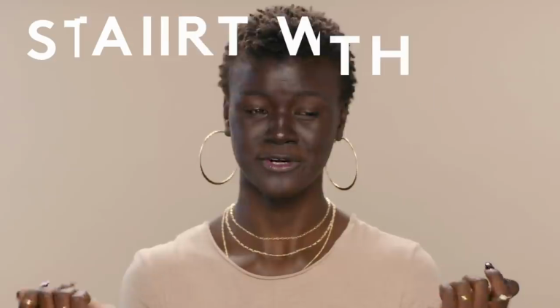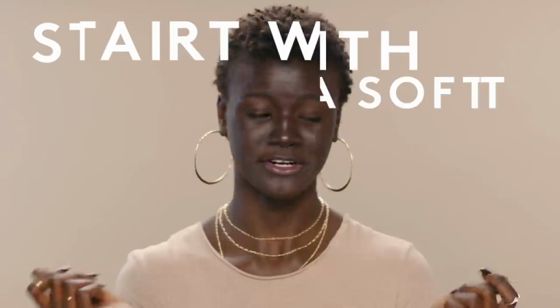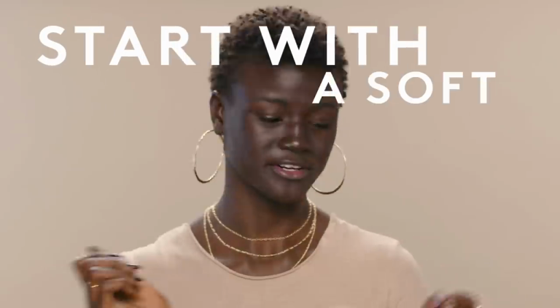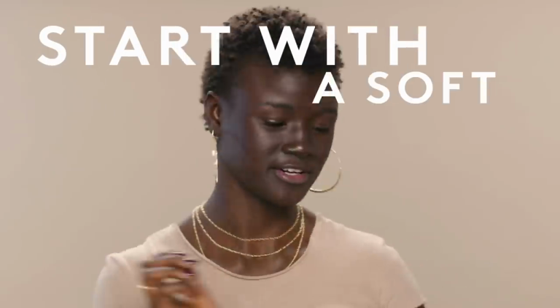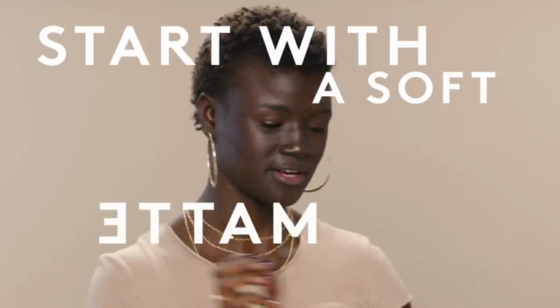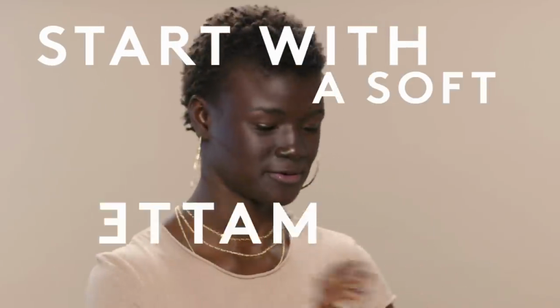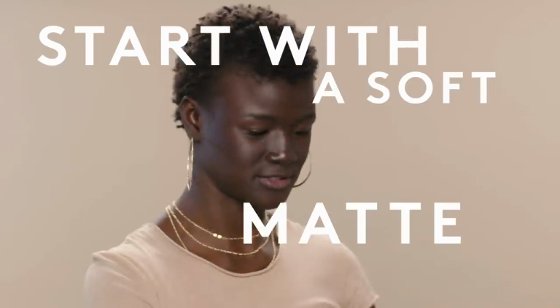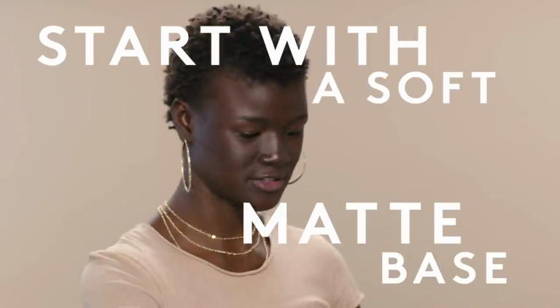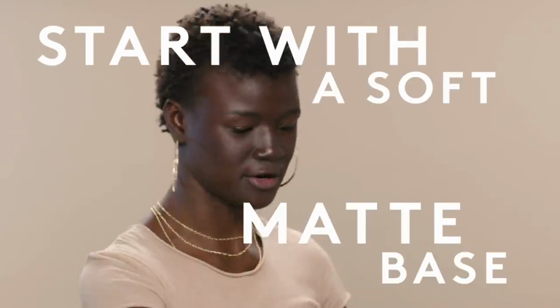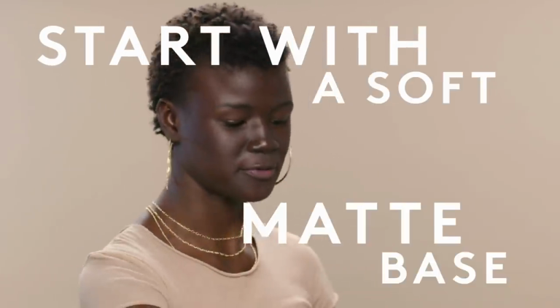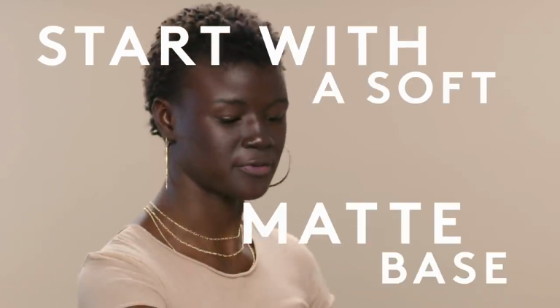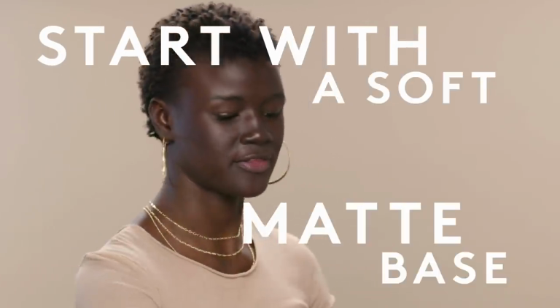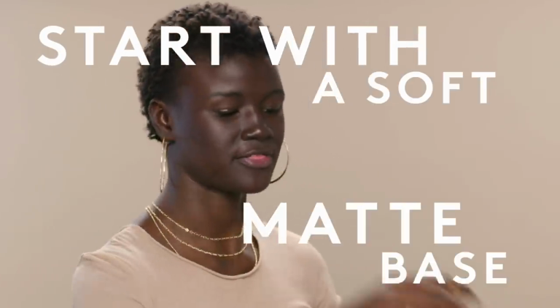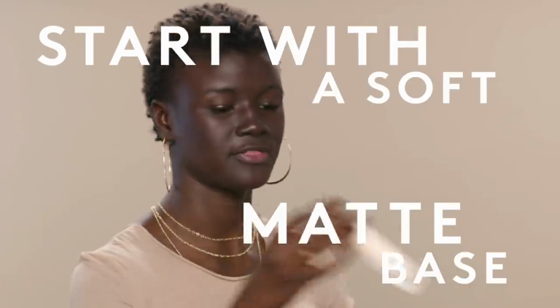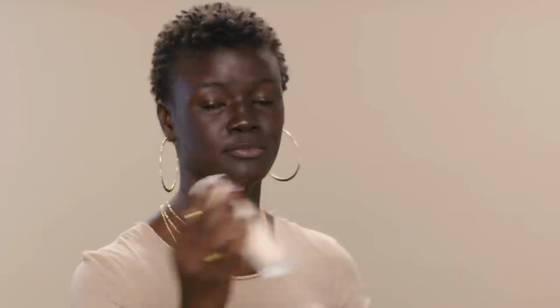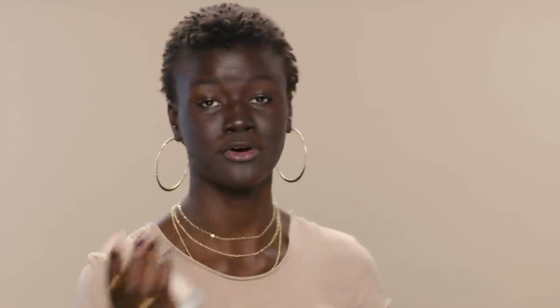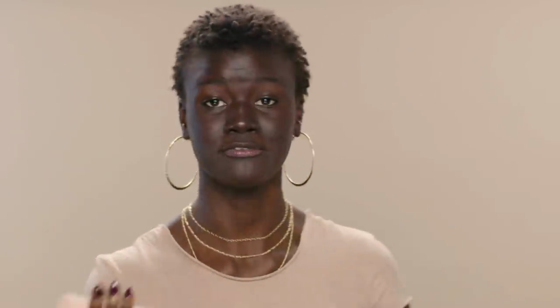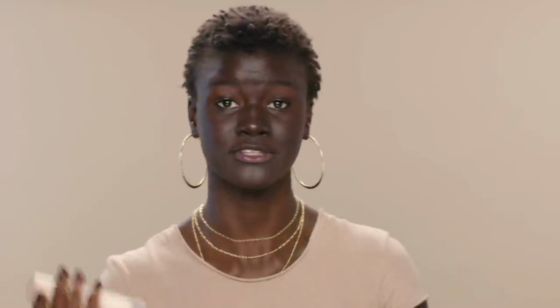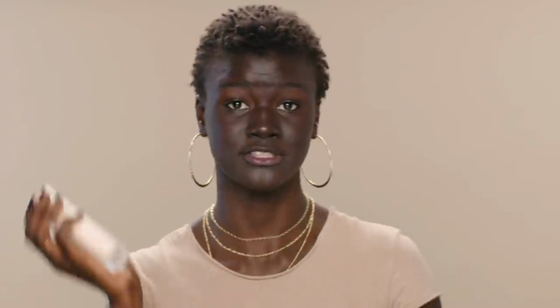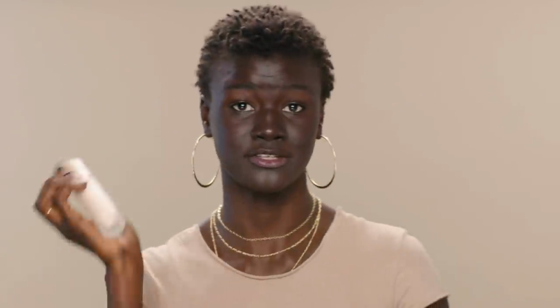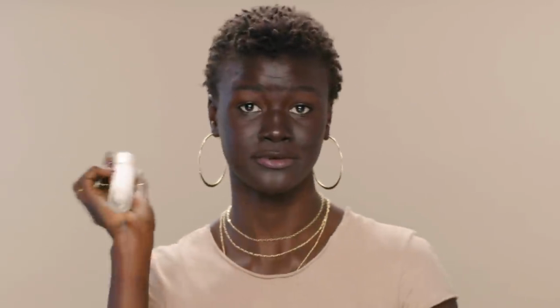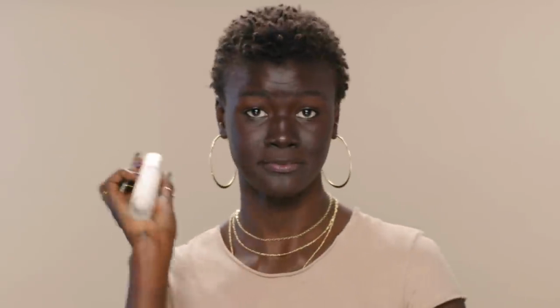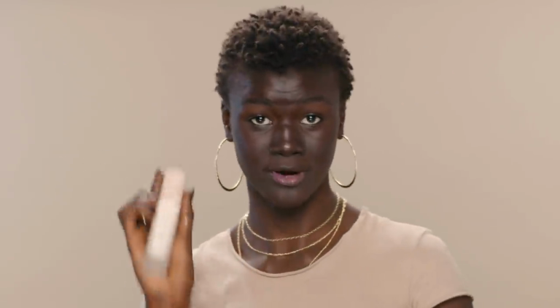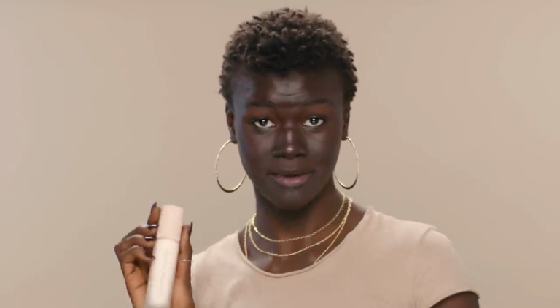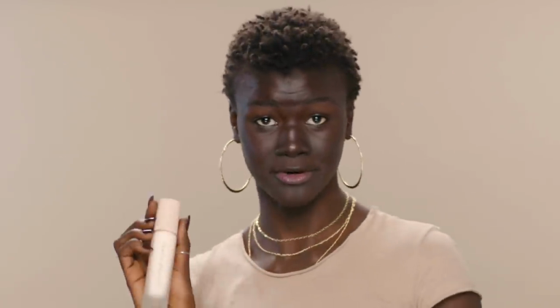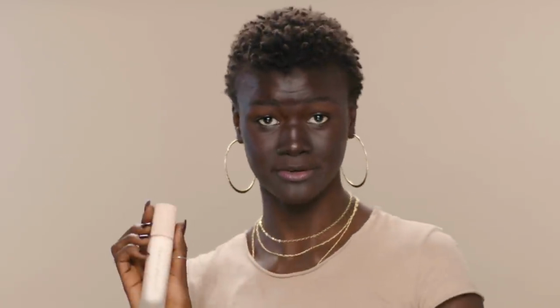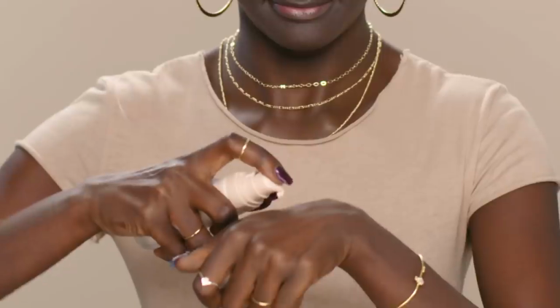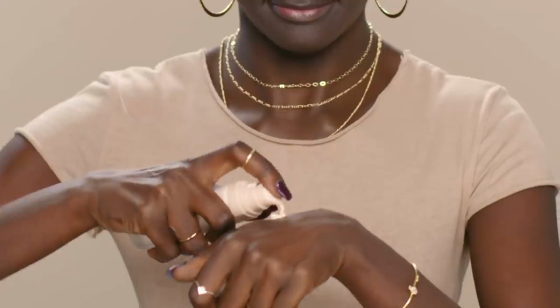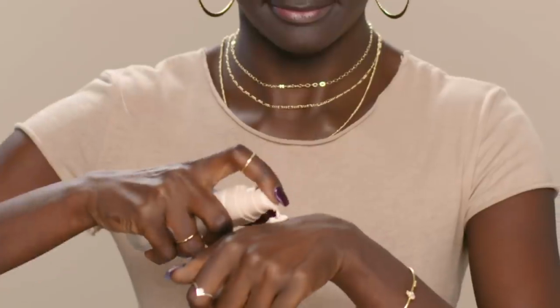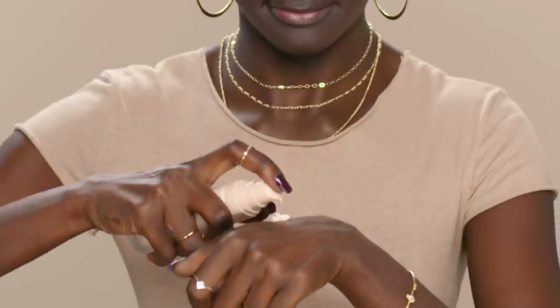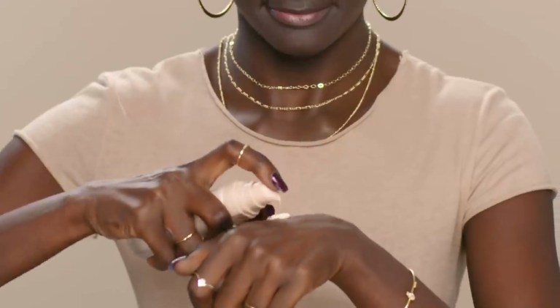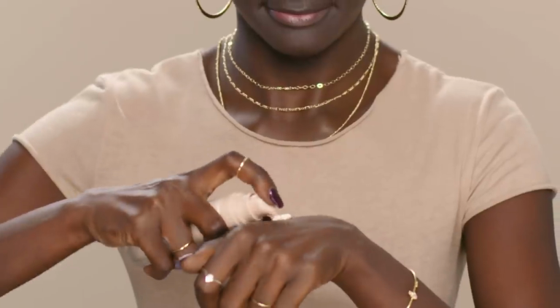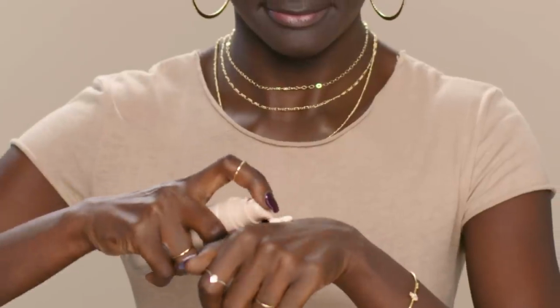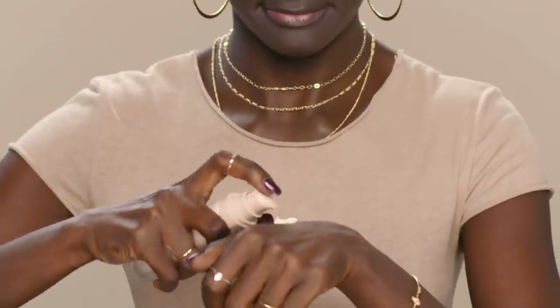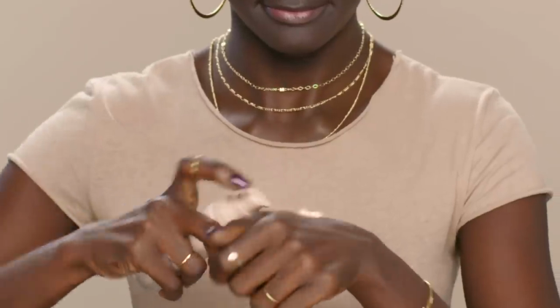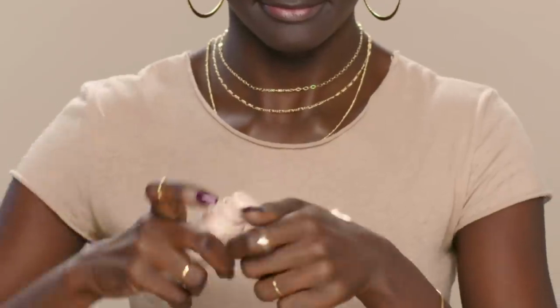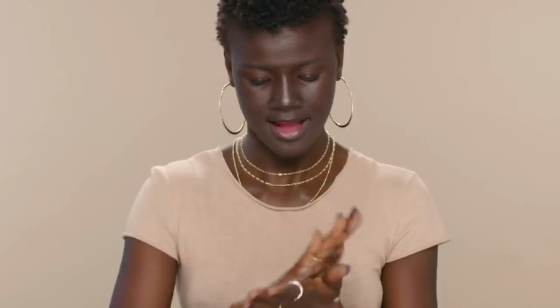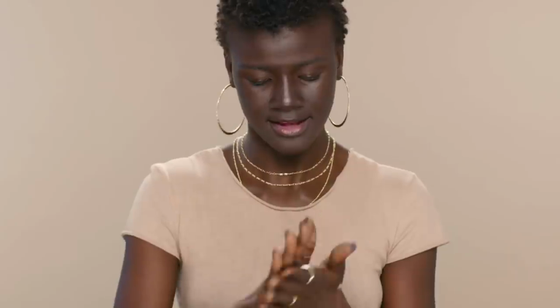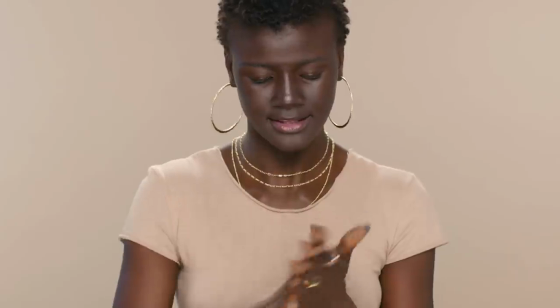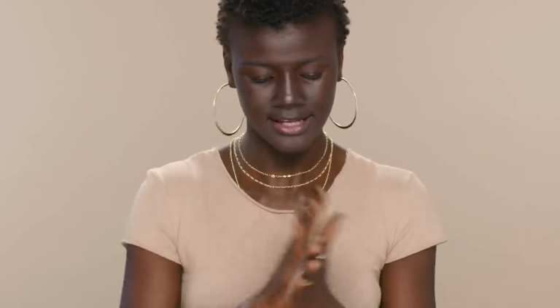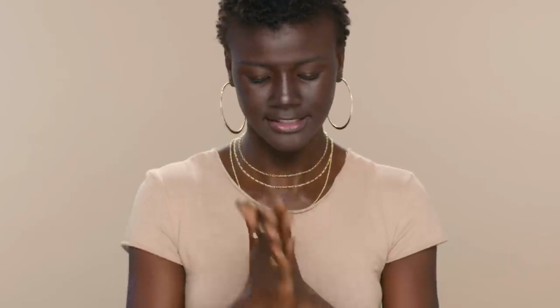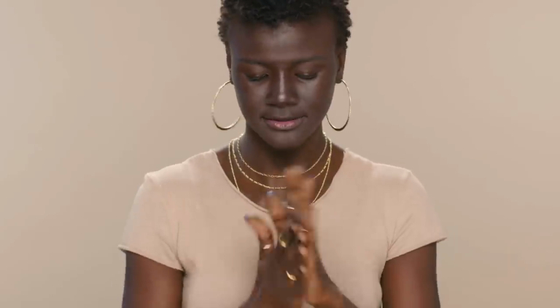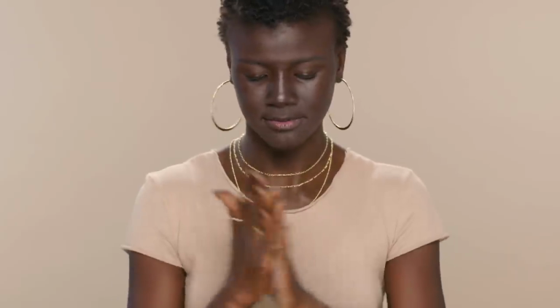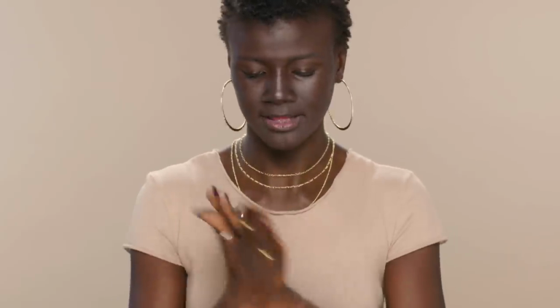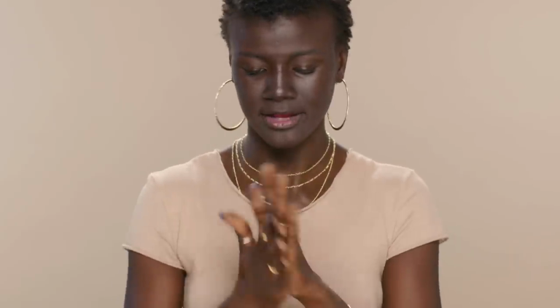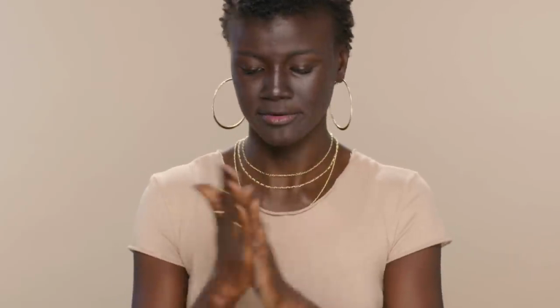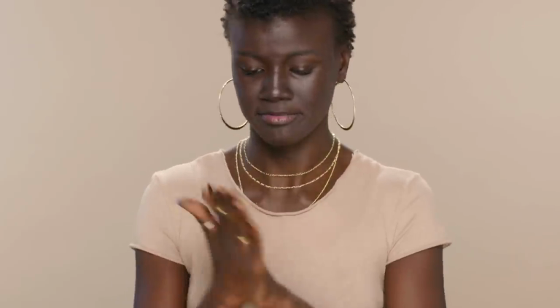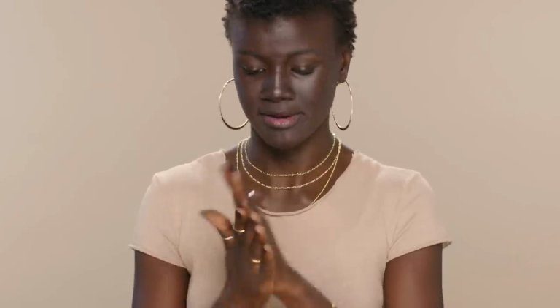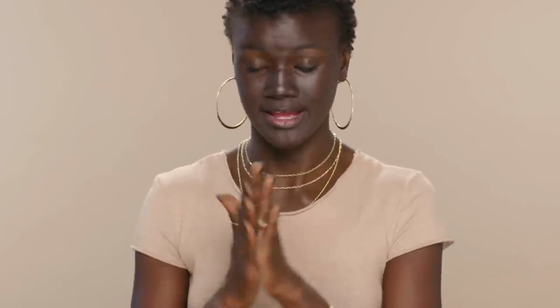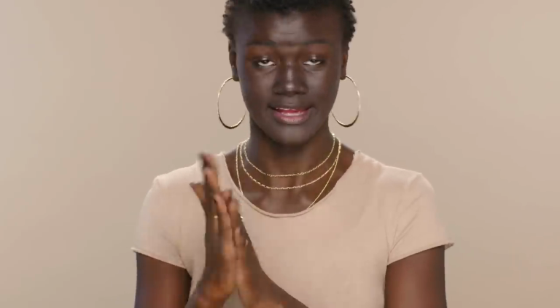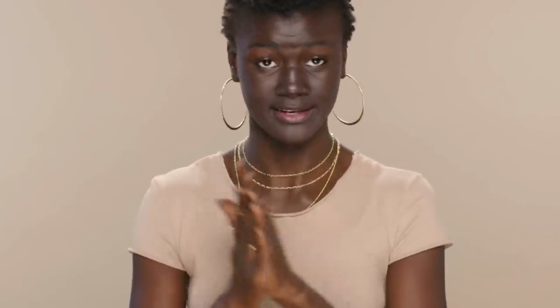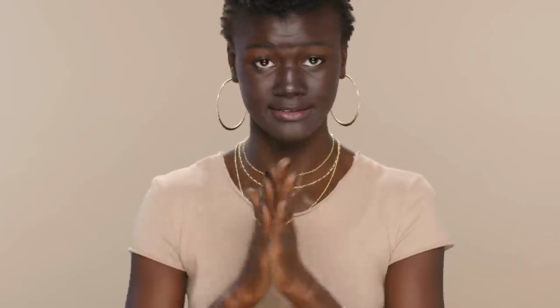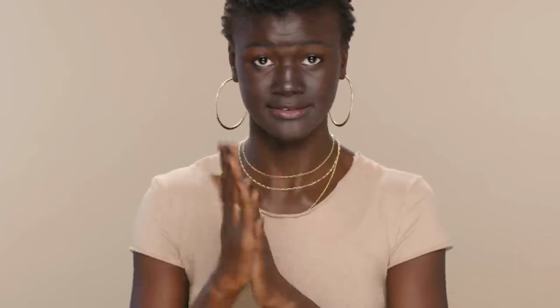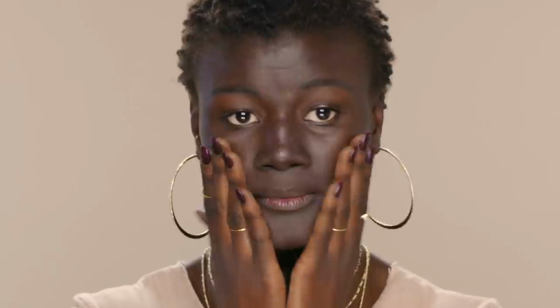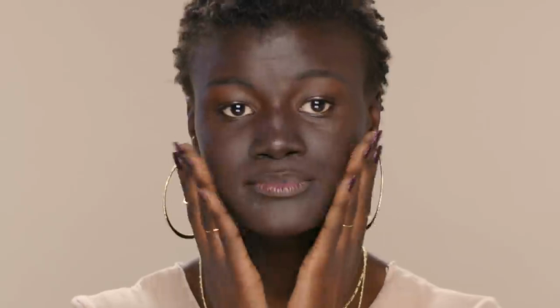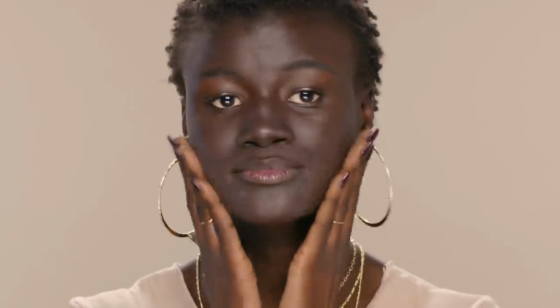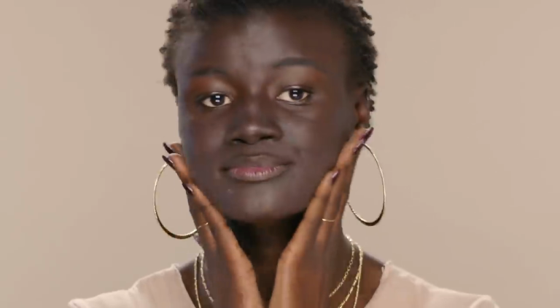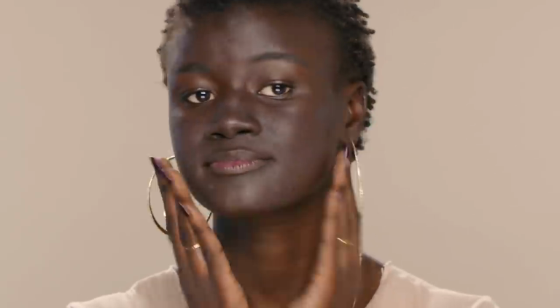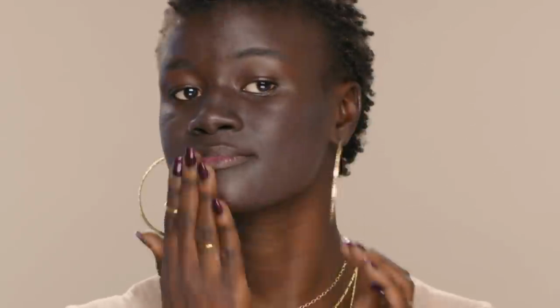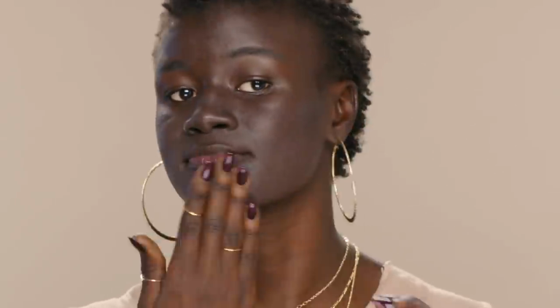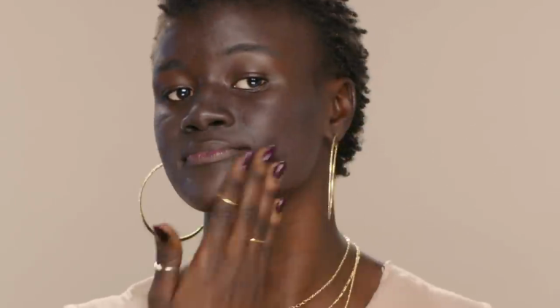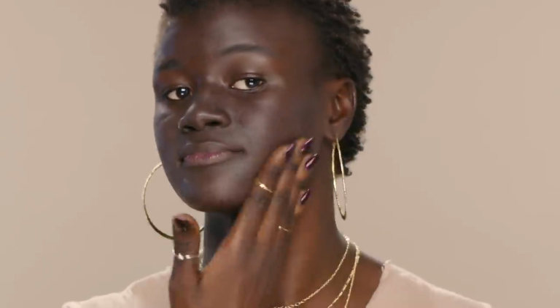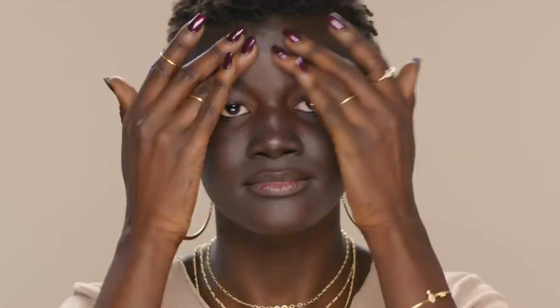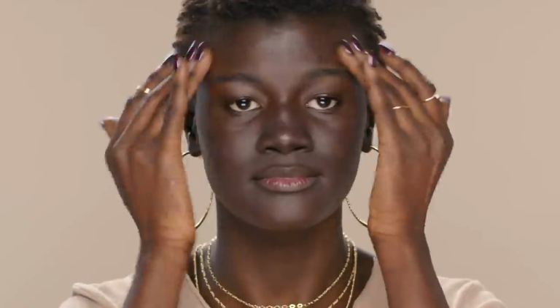We're going to start with the Perfilter primer. I like to apply it with my hand — it feels so good.